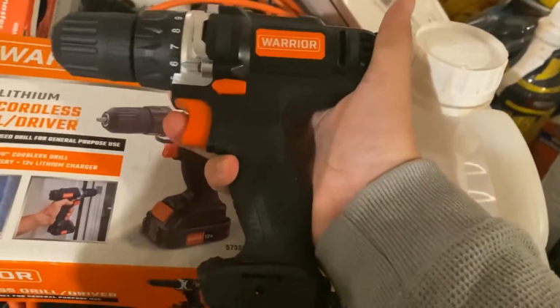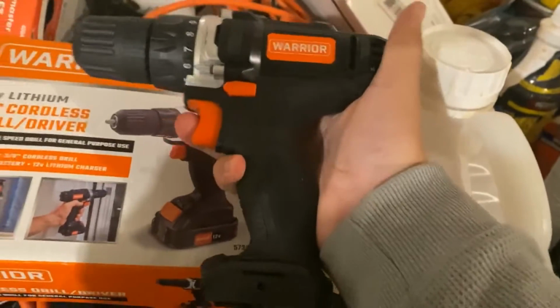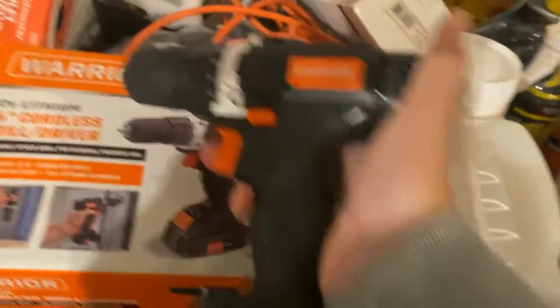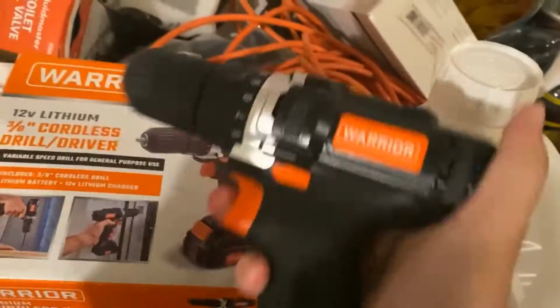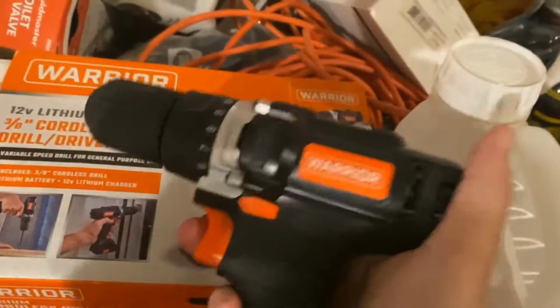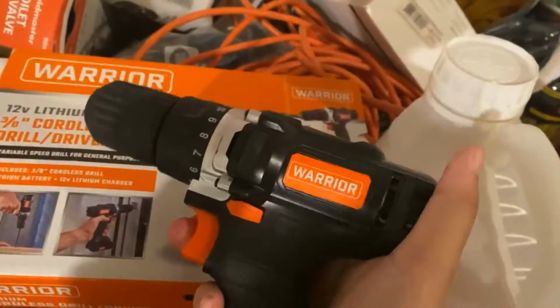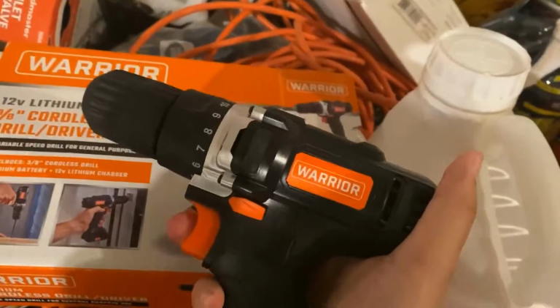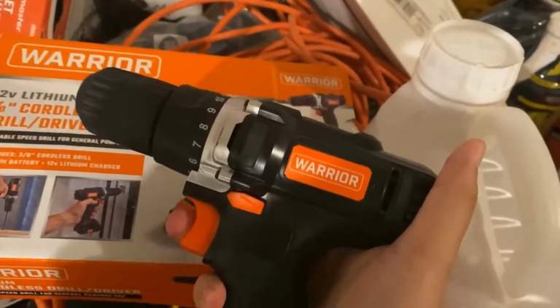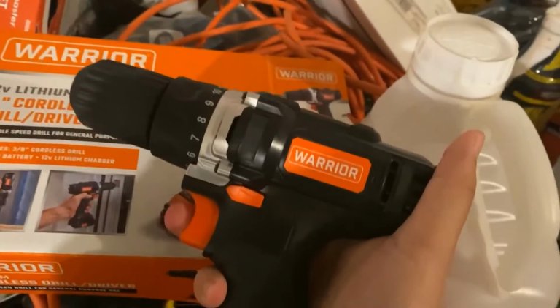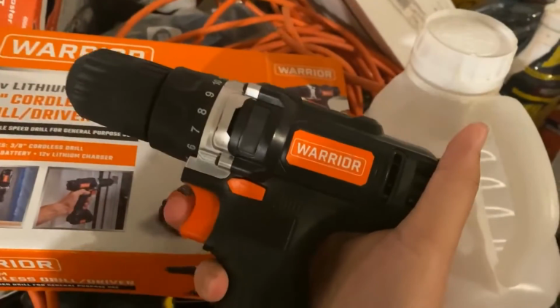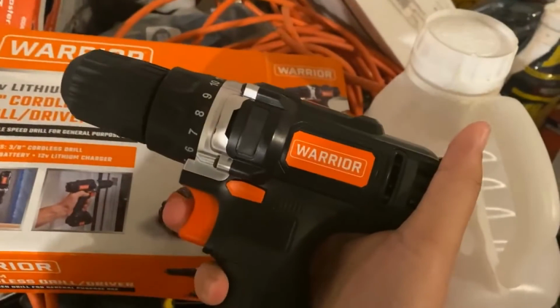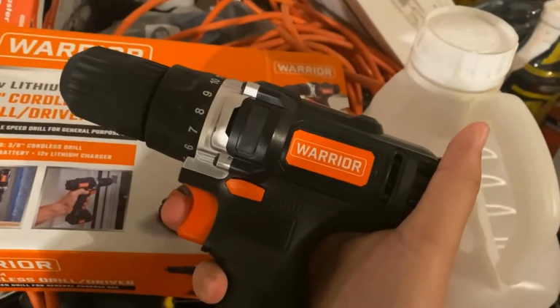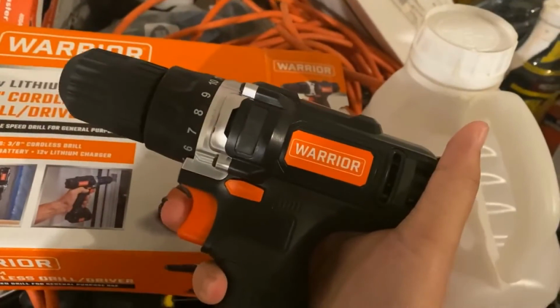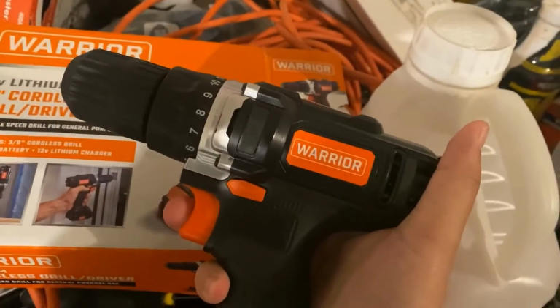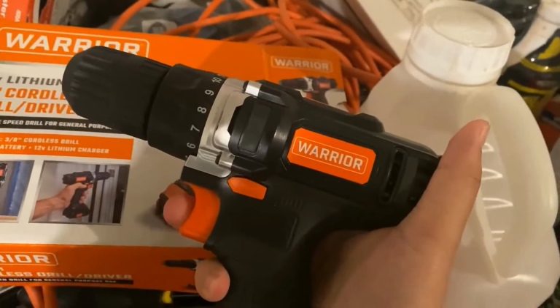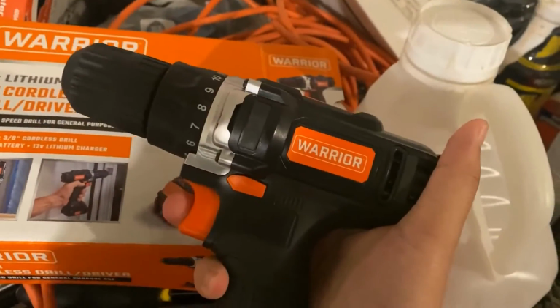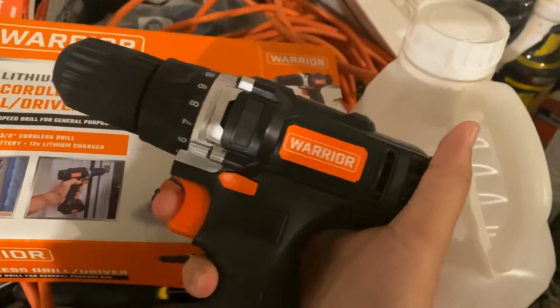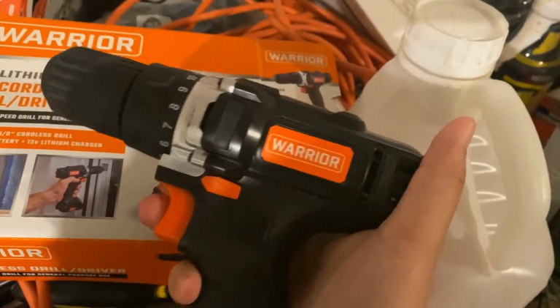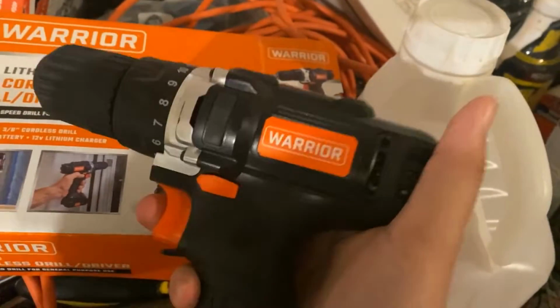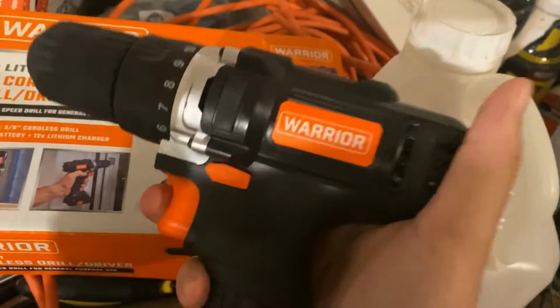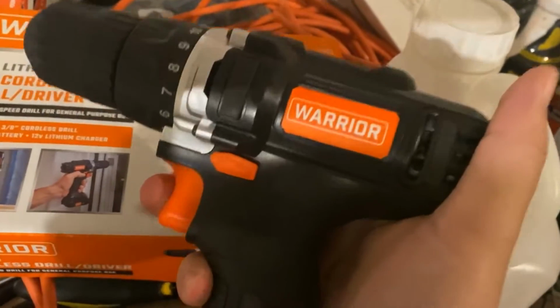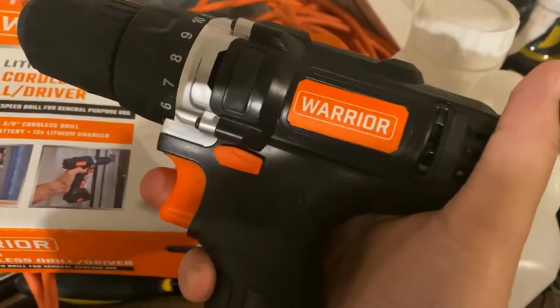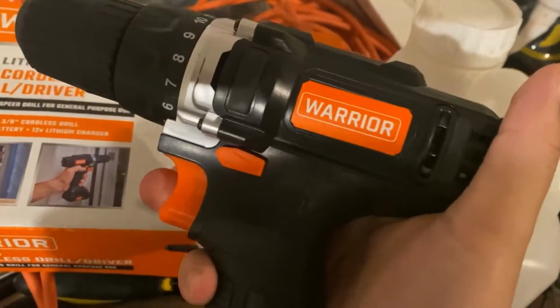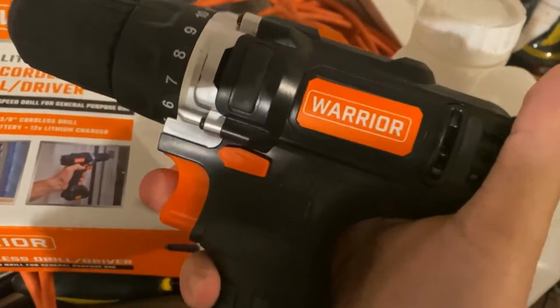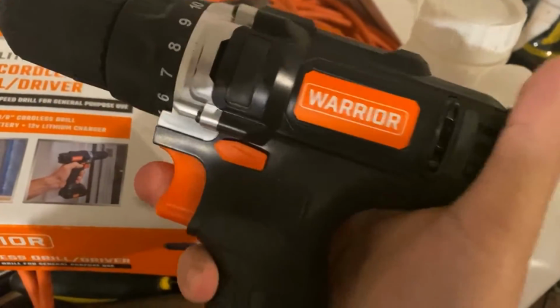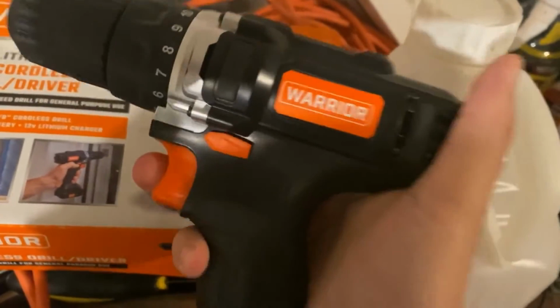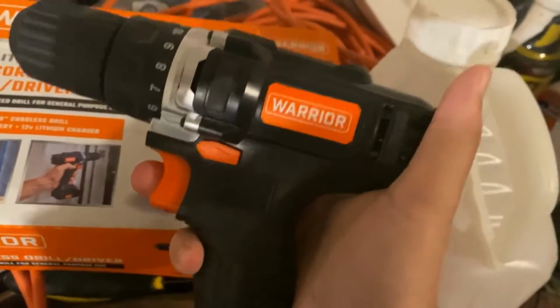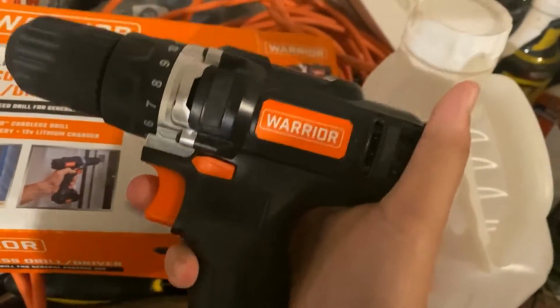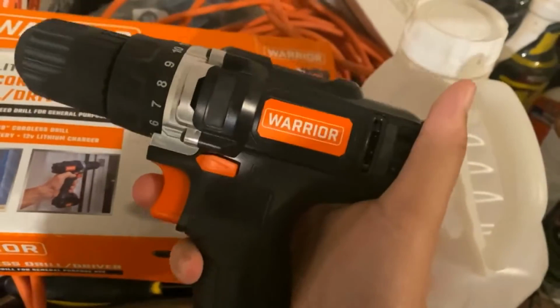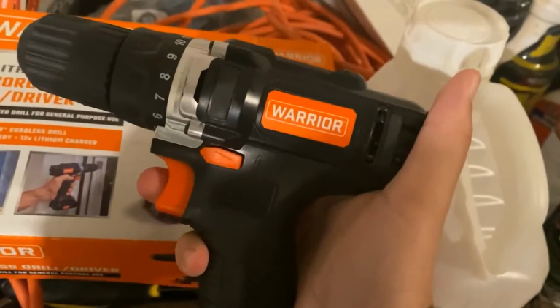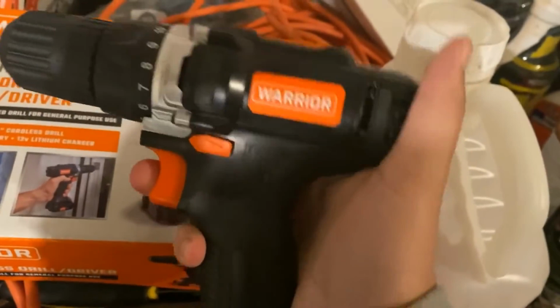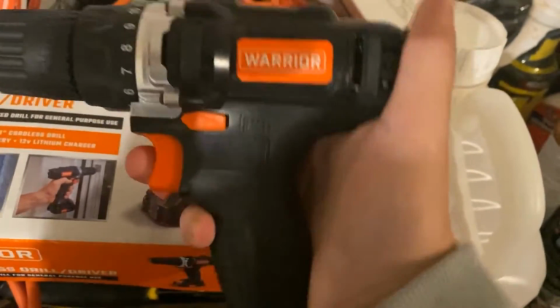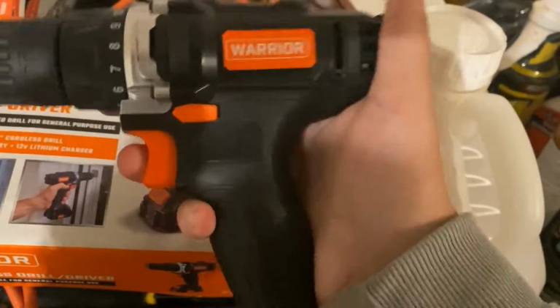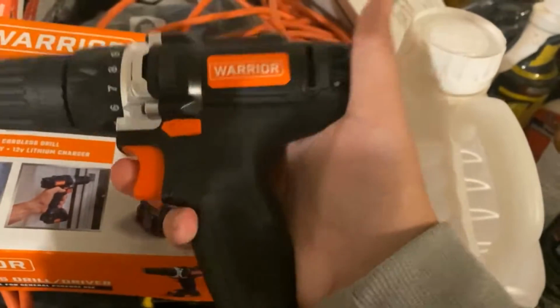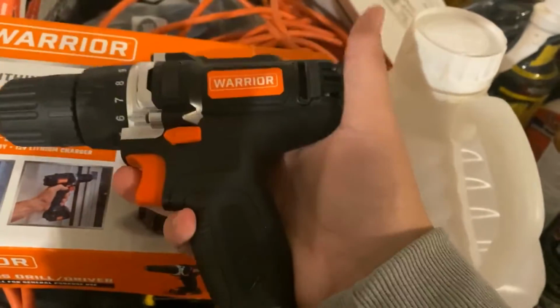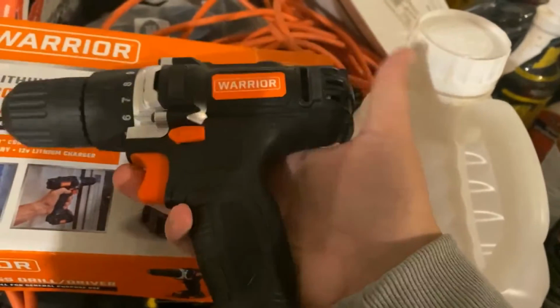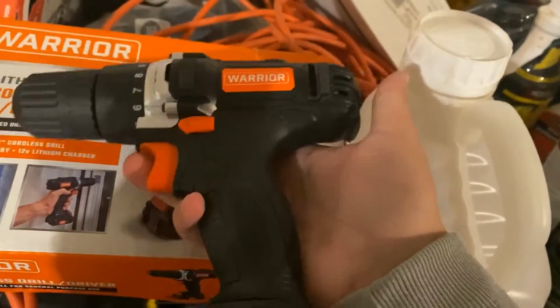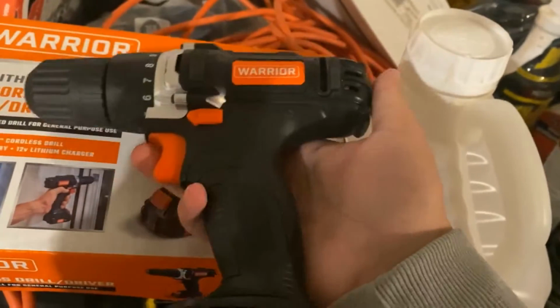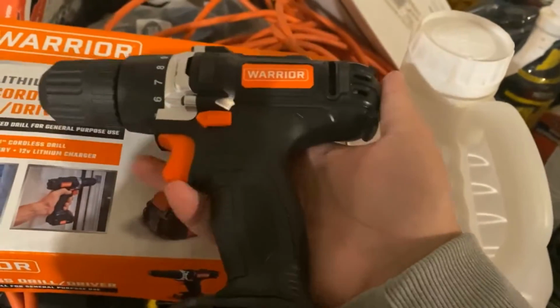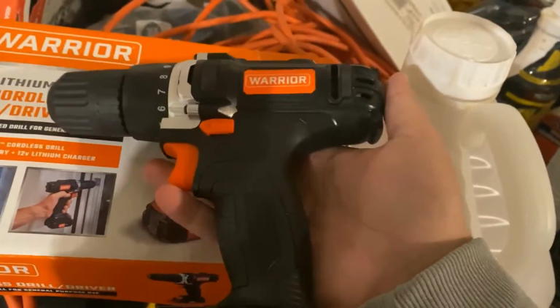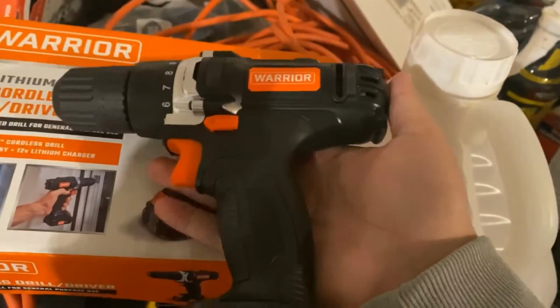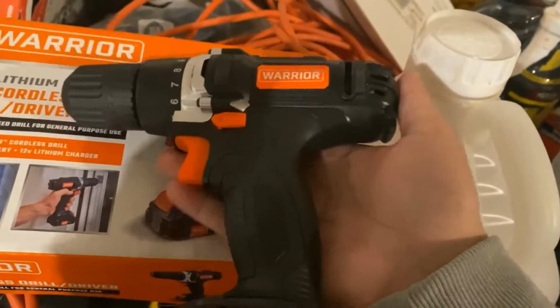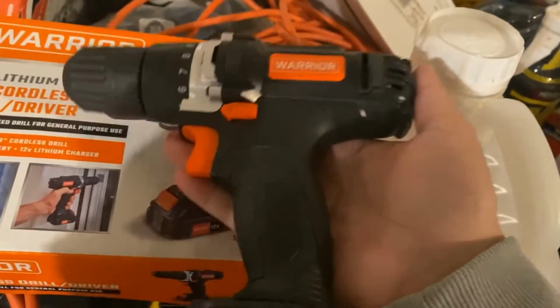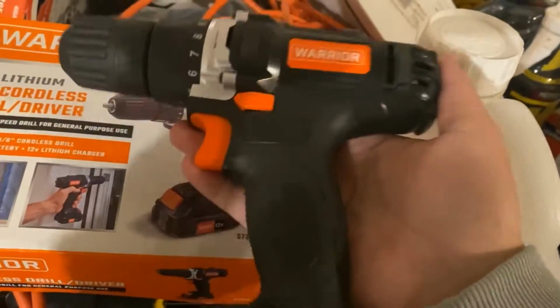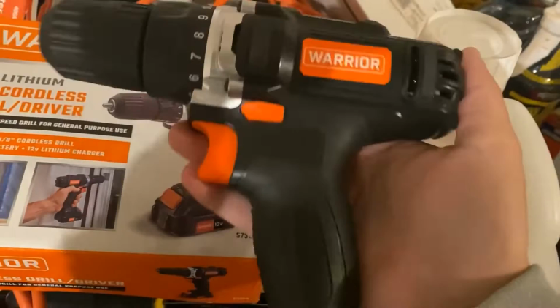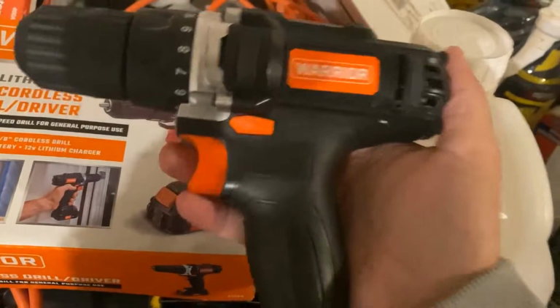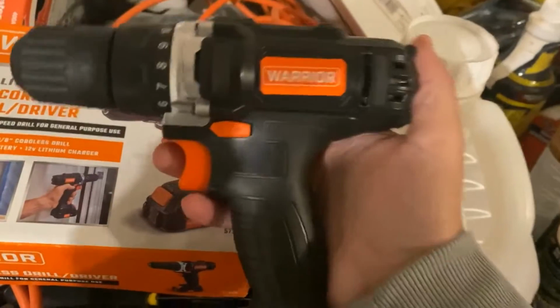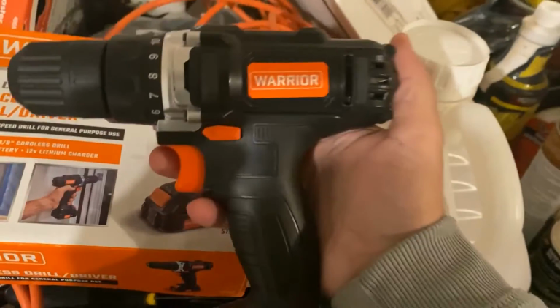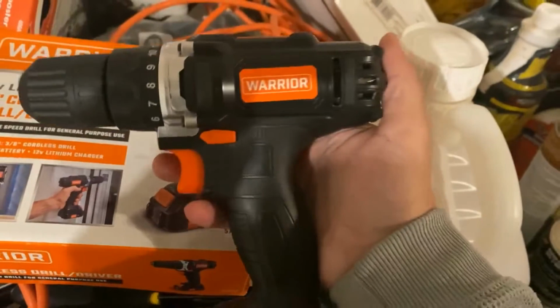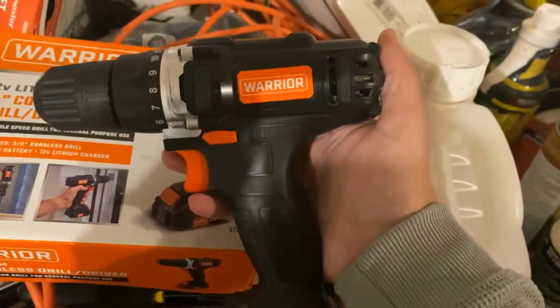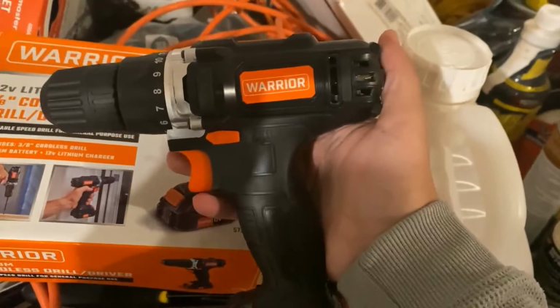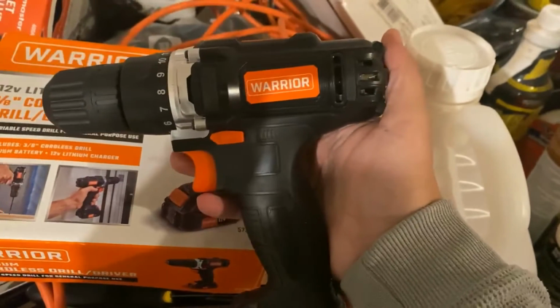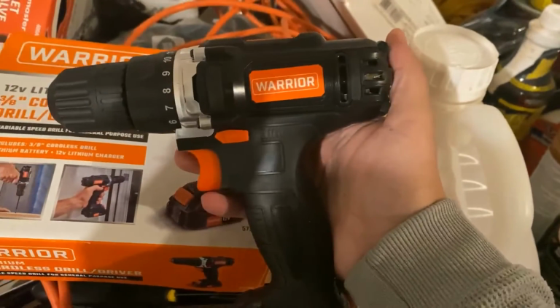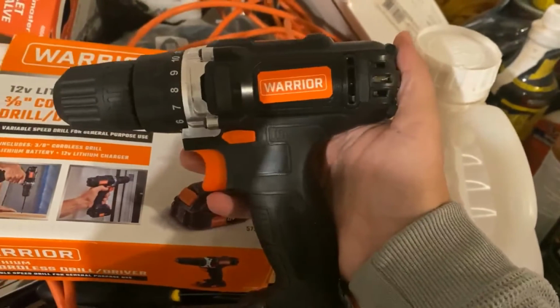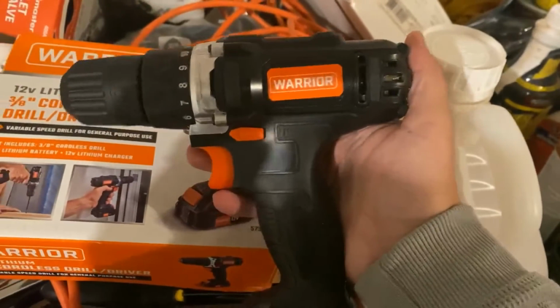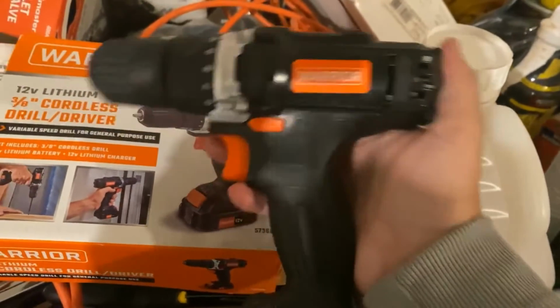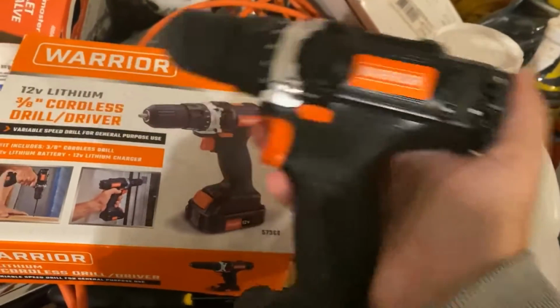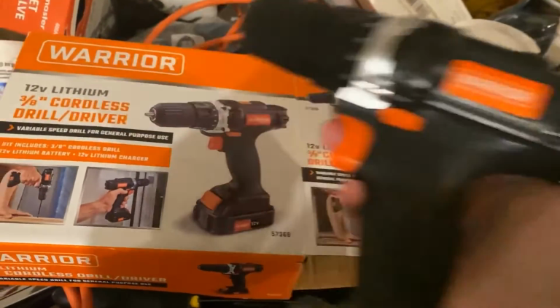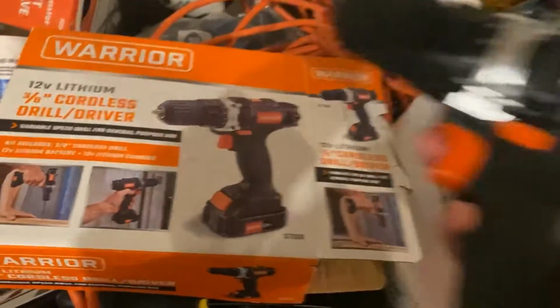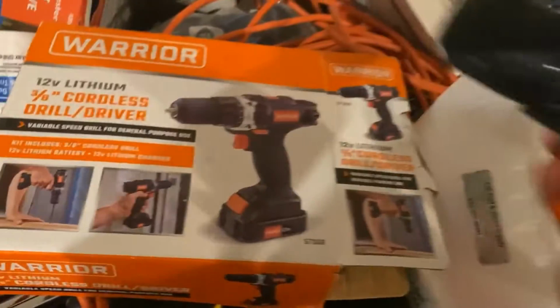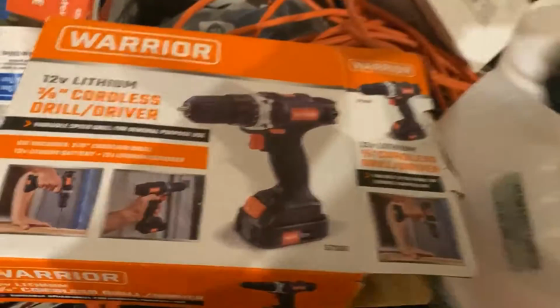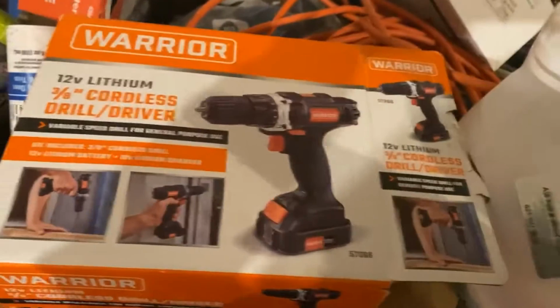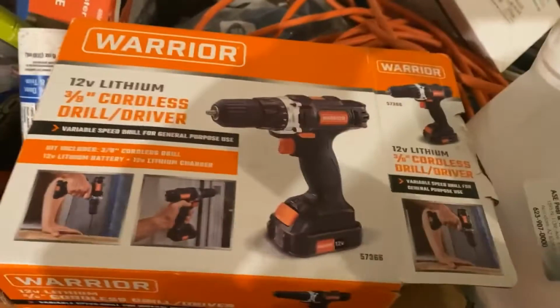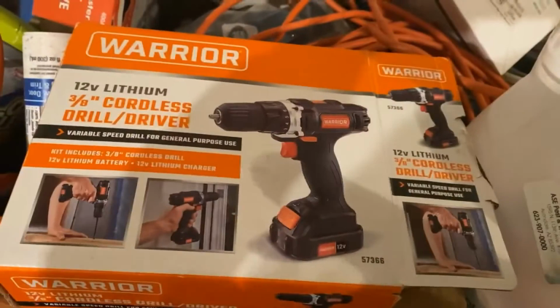I haven't used it a ton, but I've used it twice and it's doing exactly the job I needed it to do. So that's the Warrior drill gun.